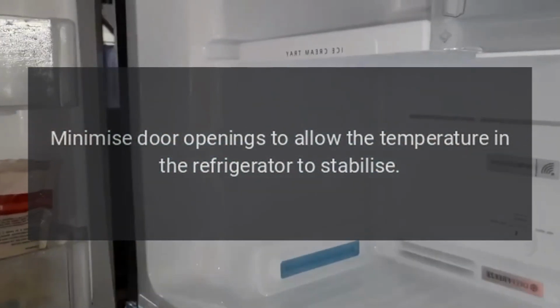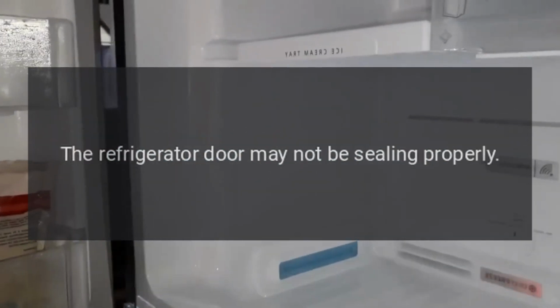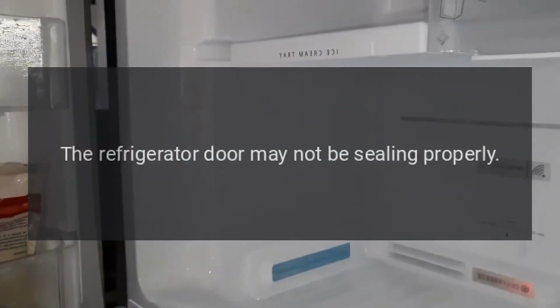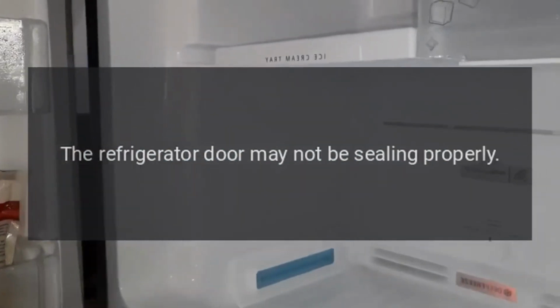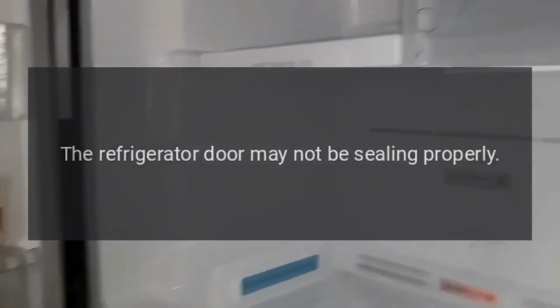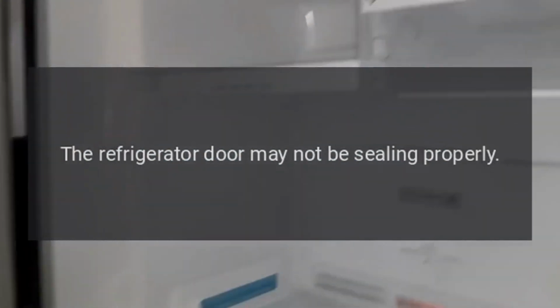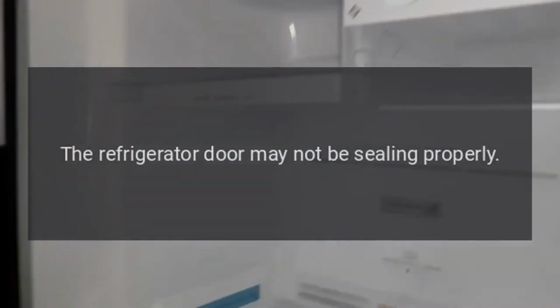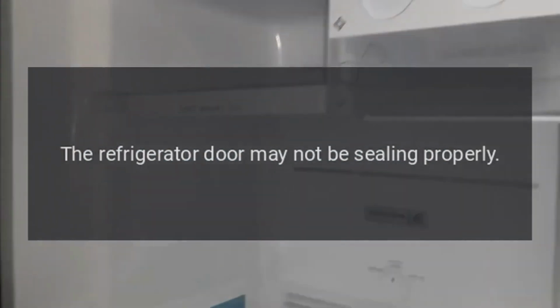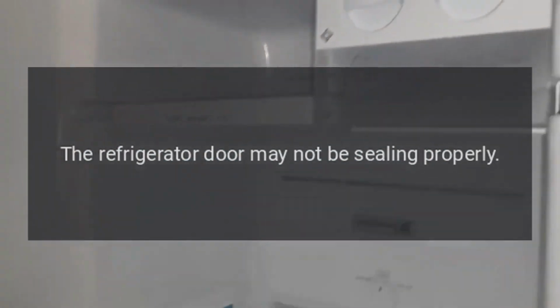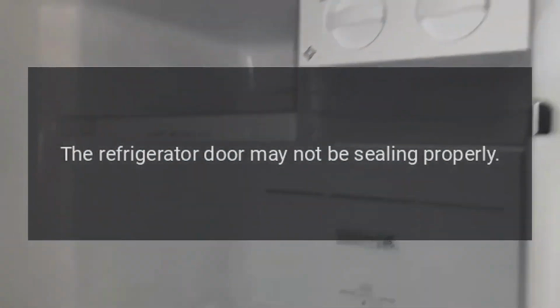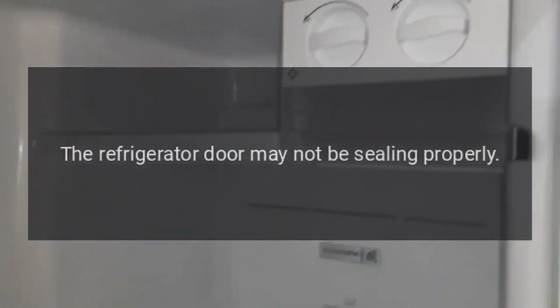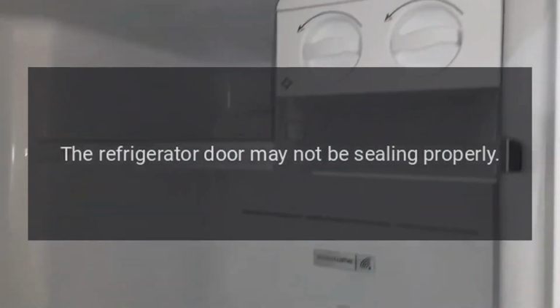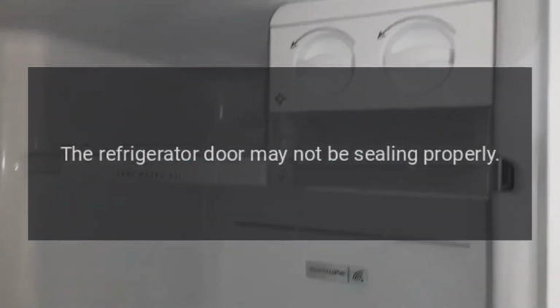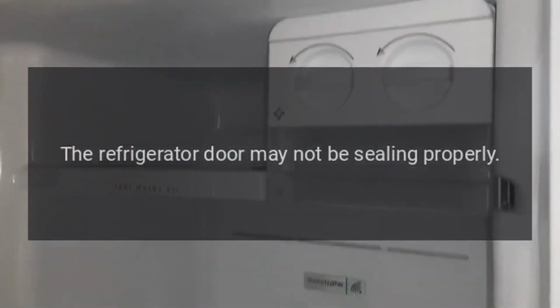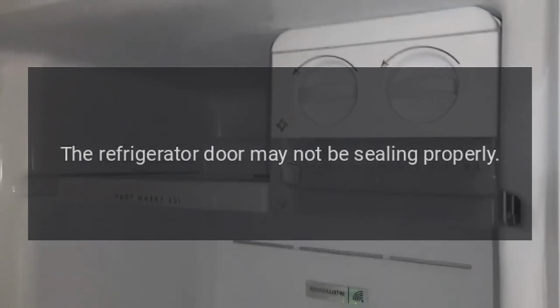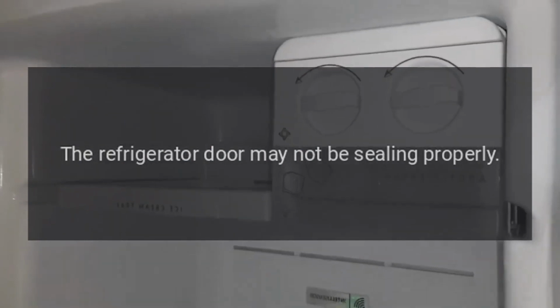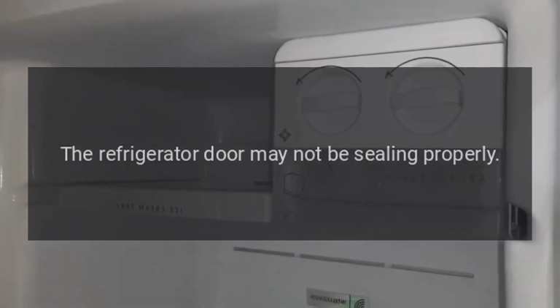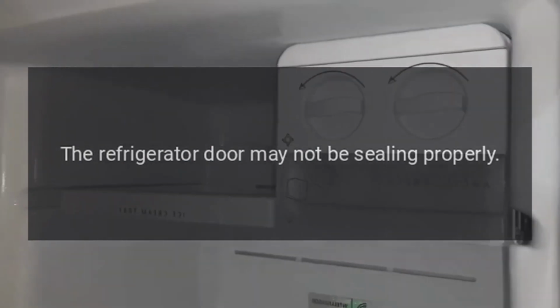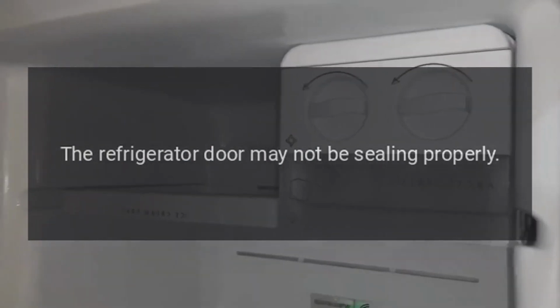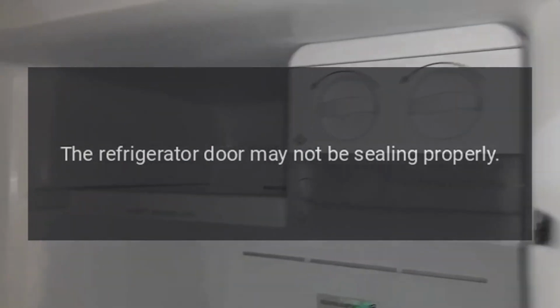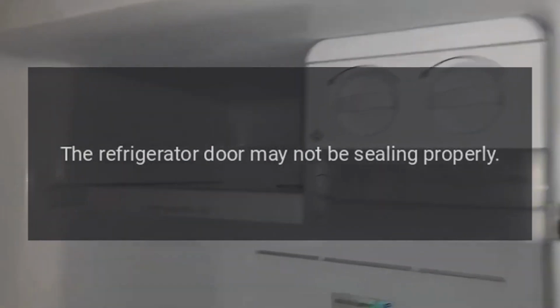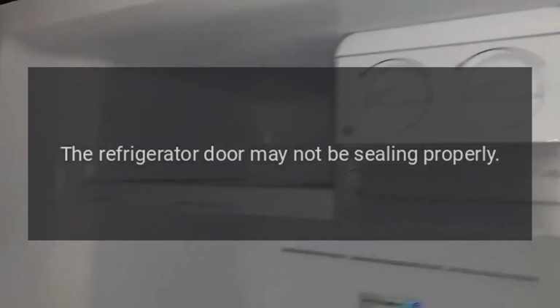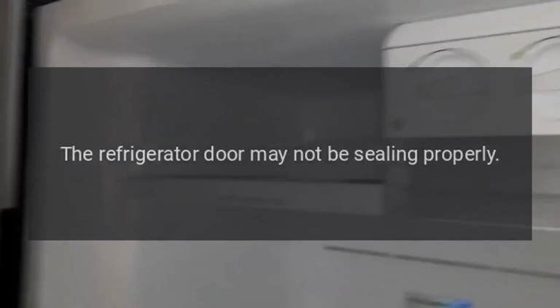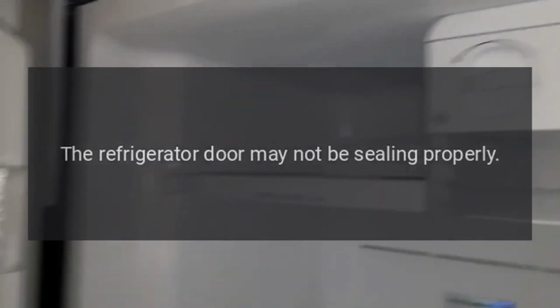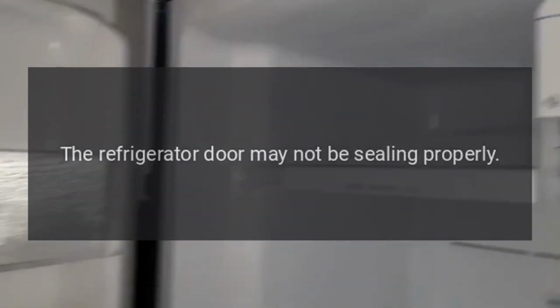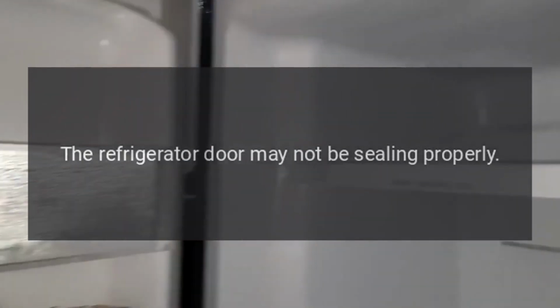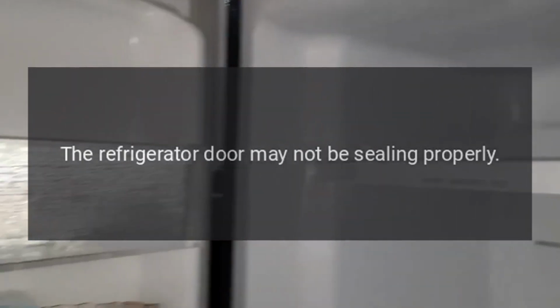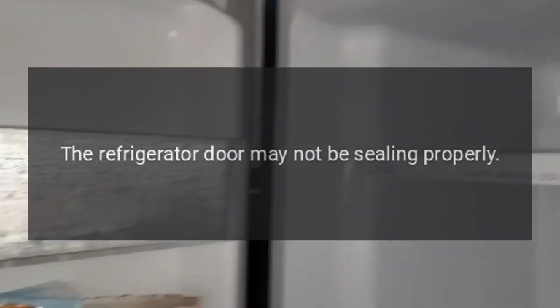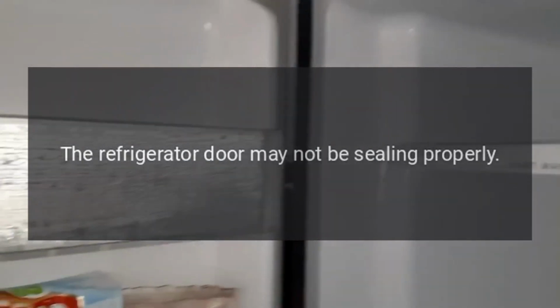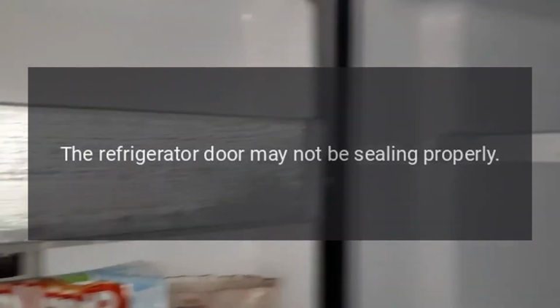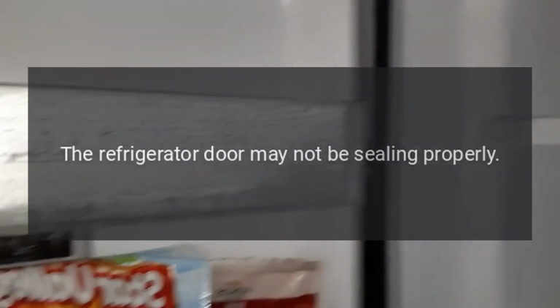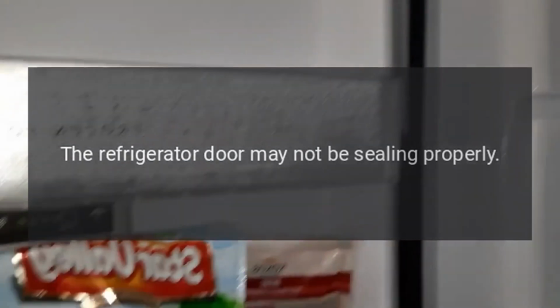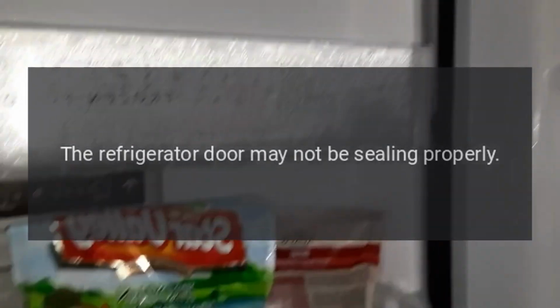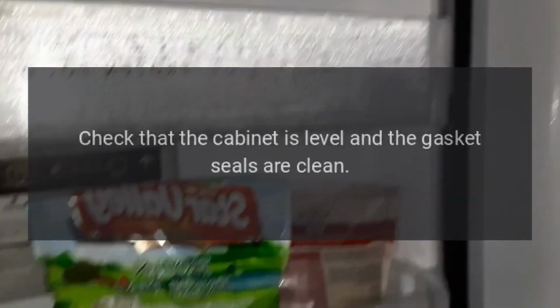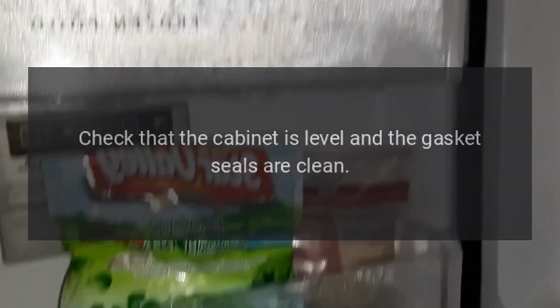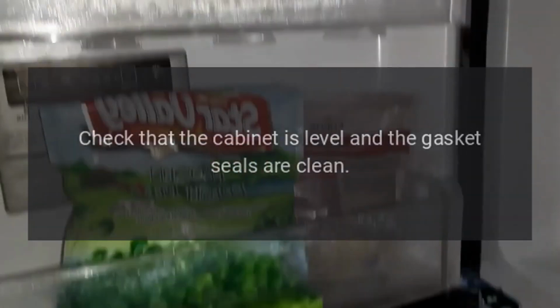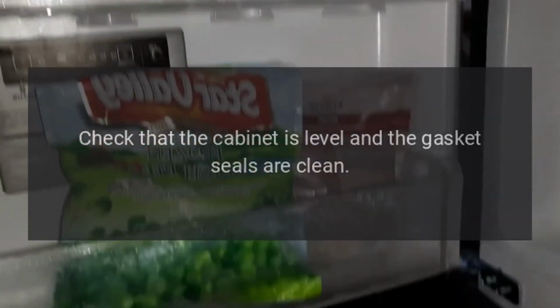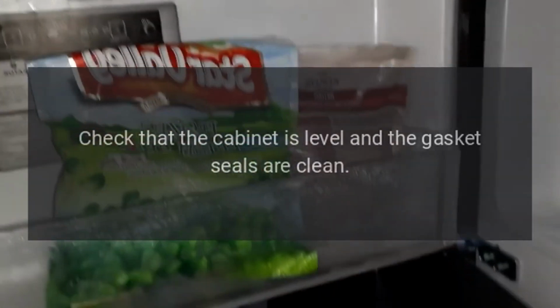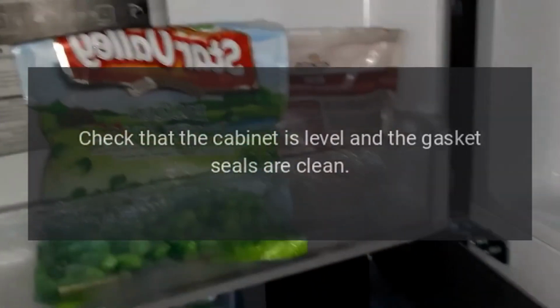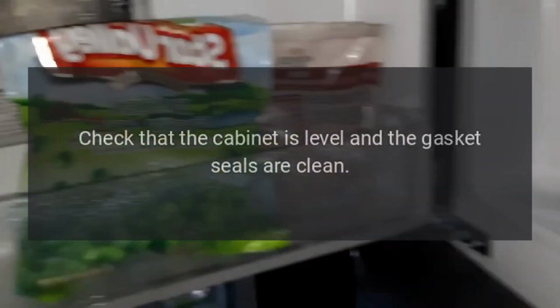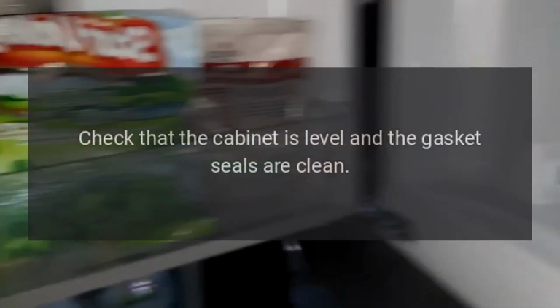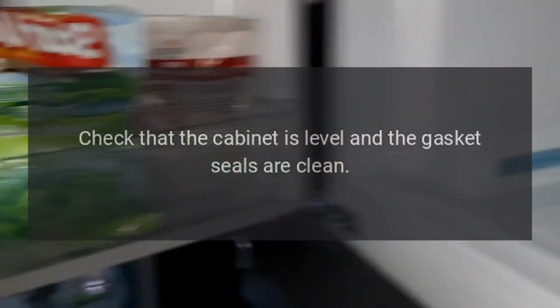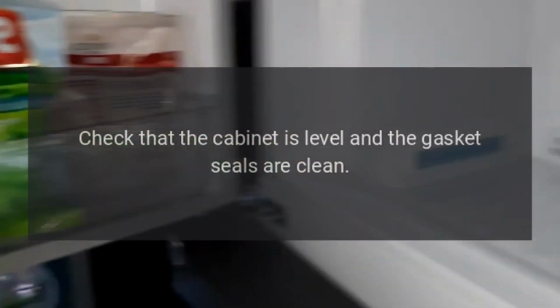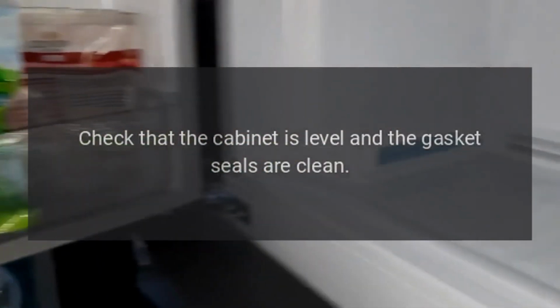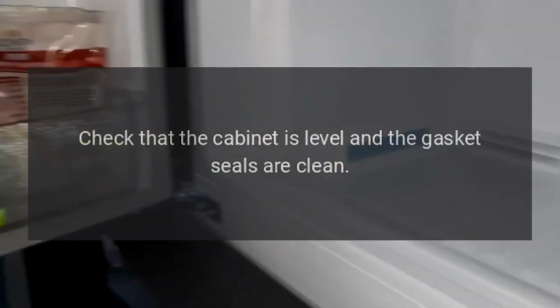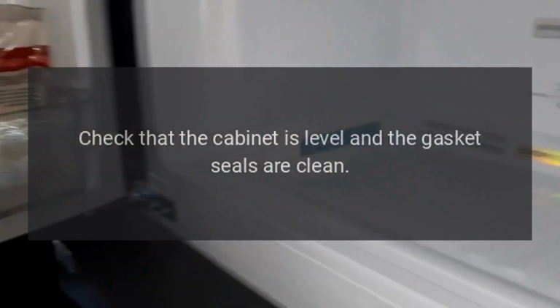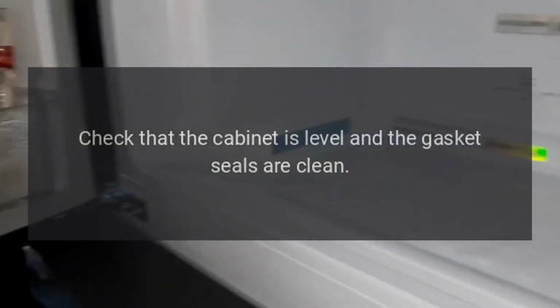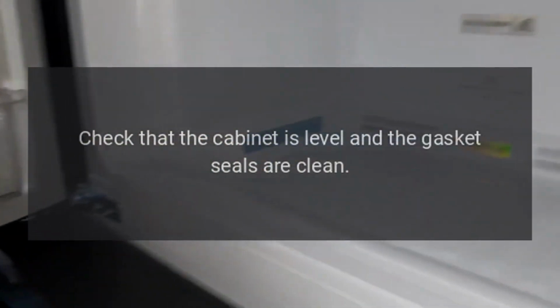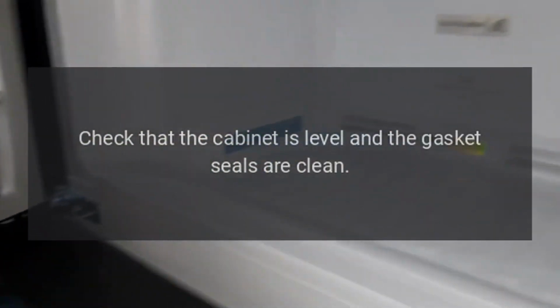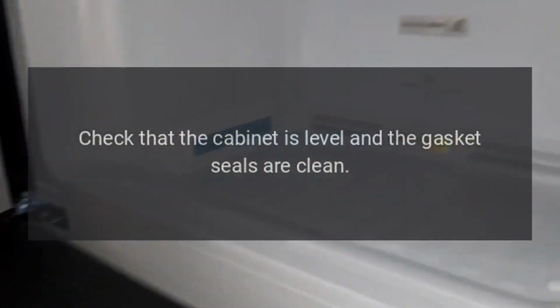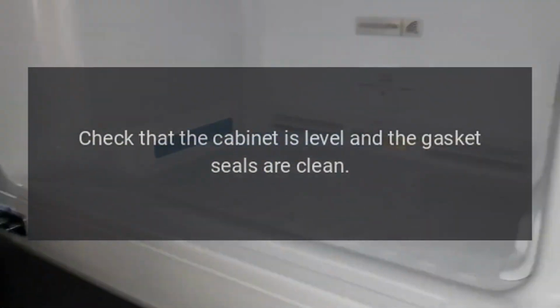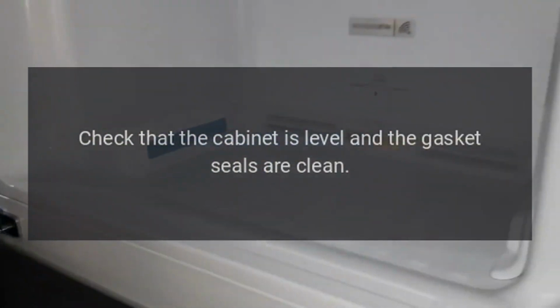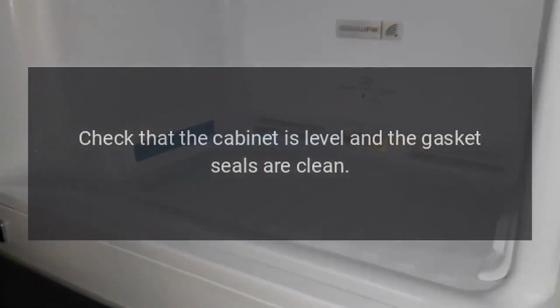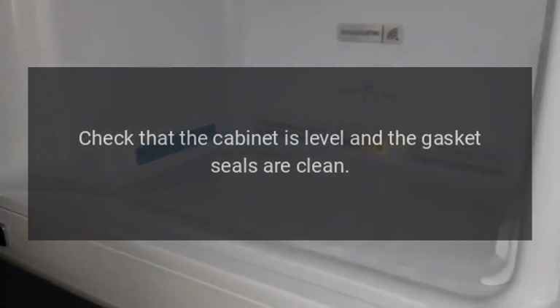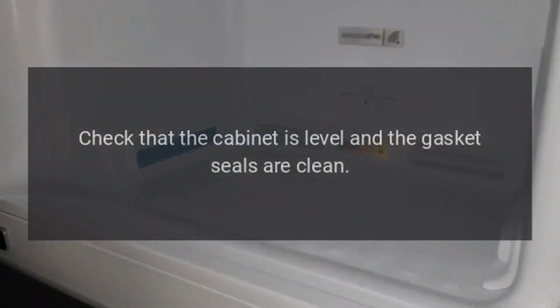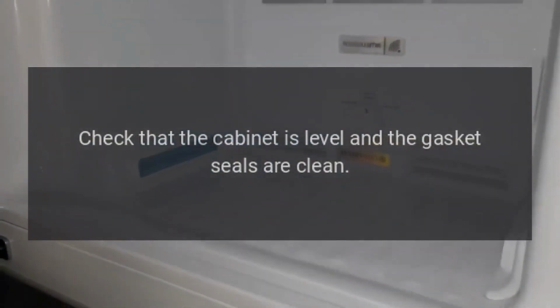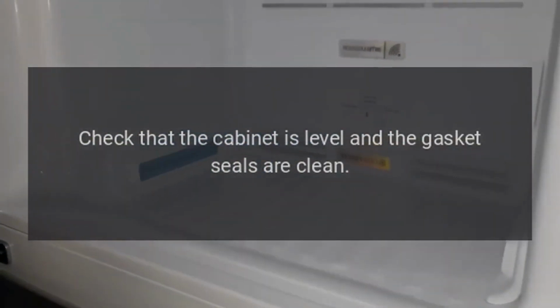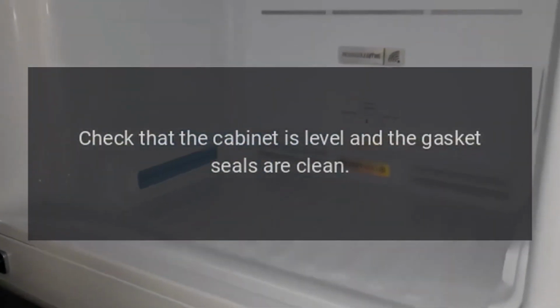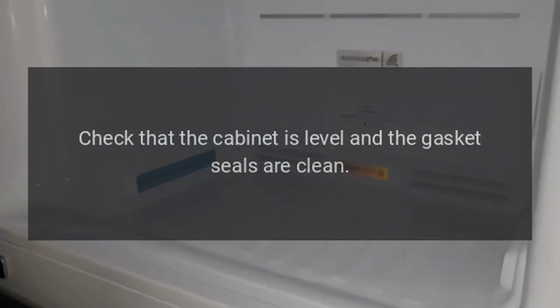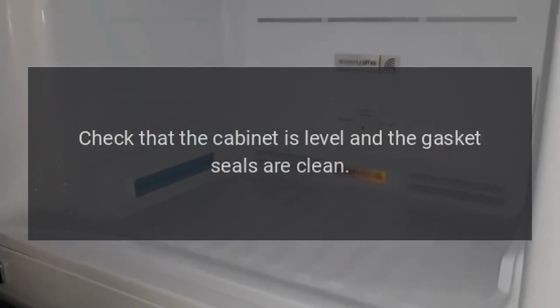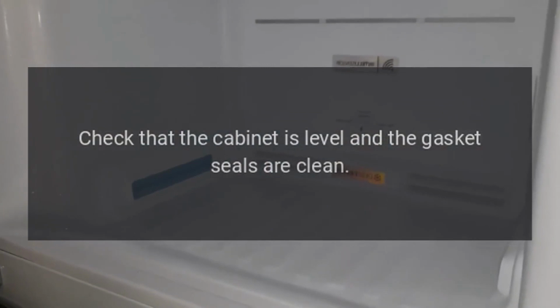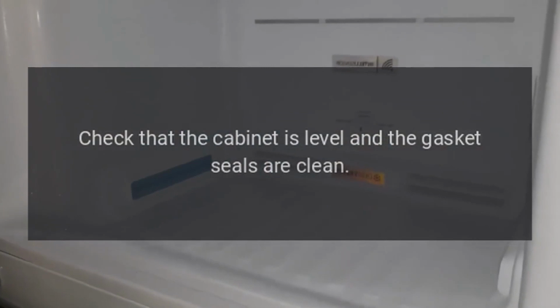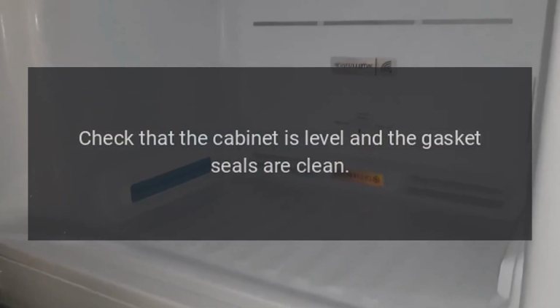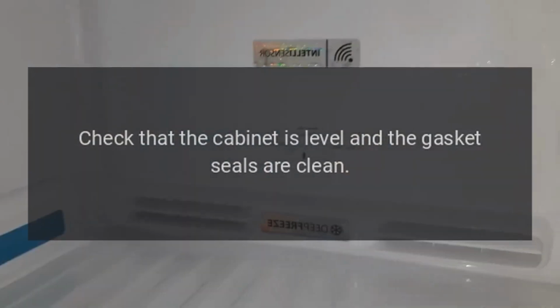The refrigerator door may not be sealing properly. Check that the cabinet is level and the gasket seals are clean.